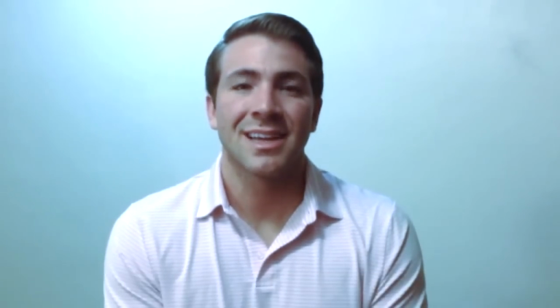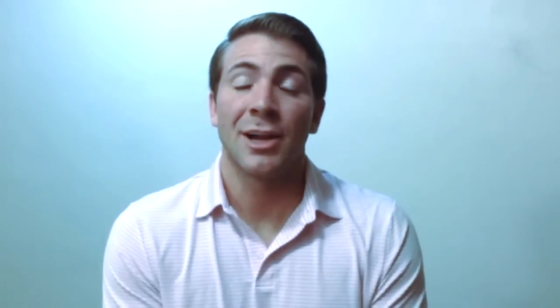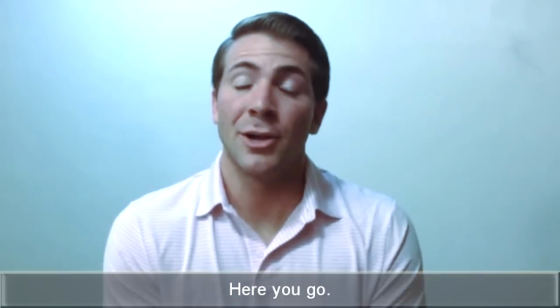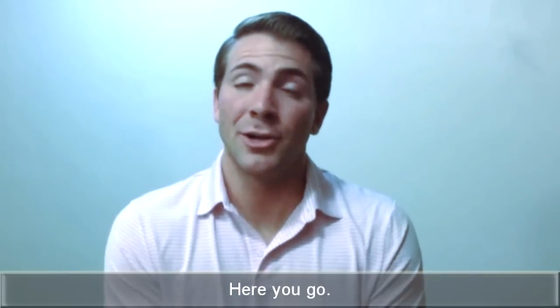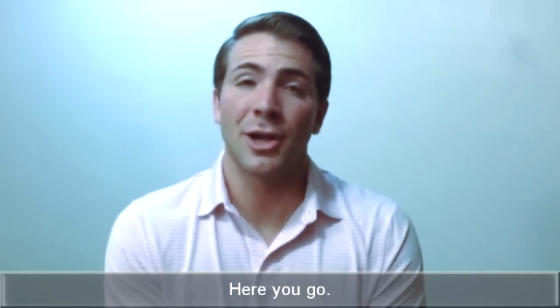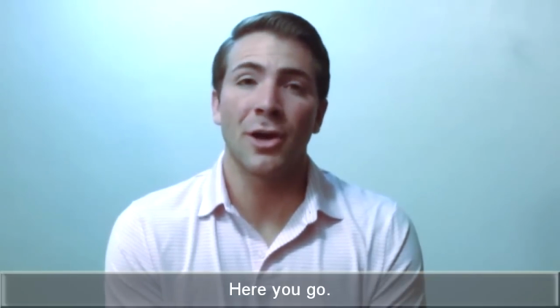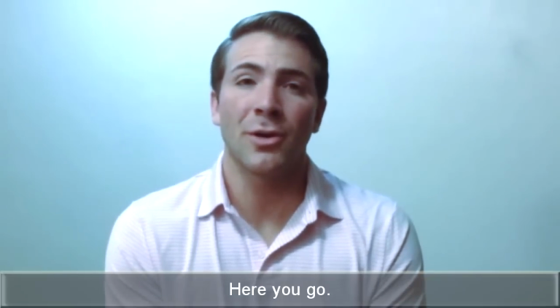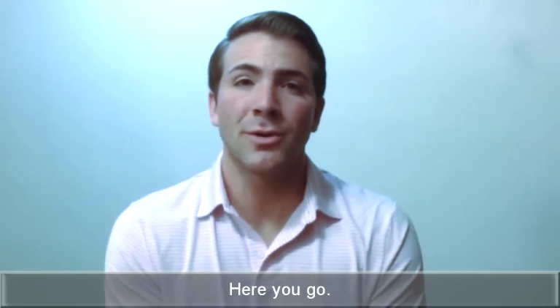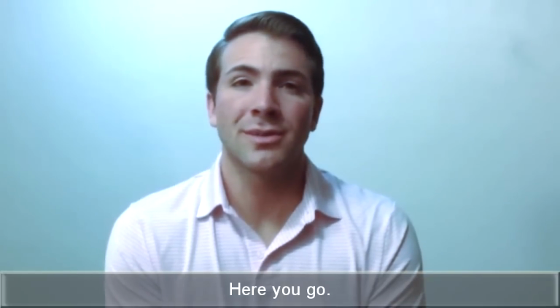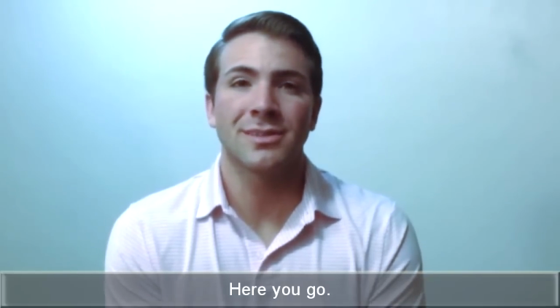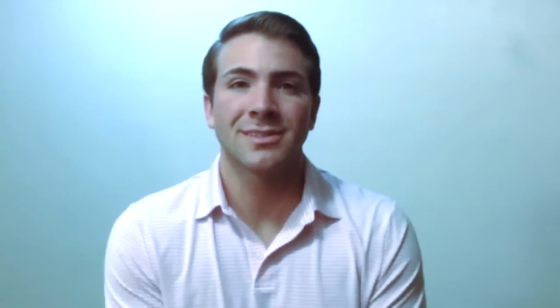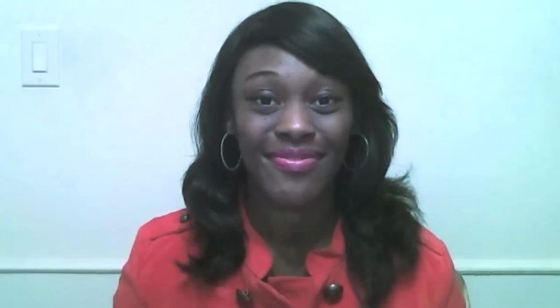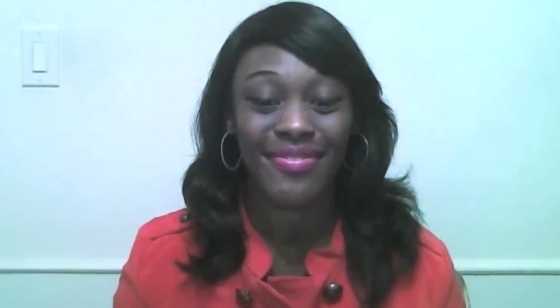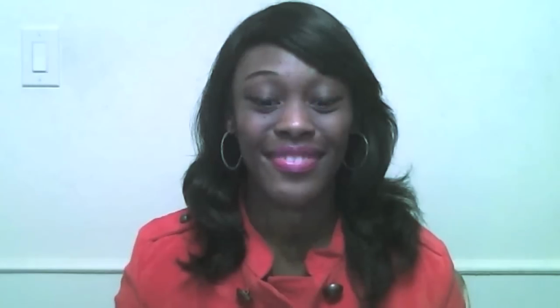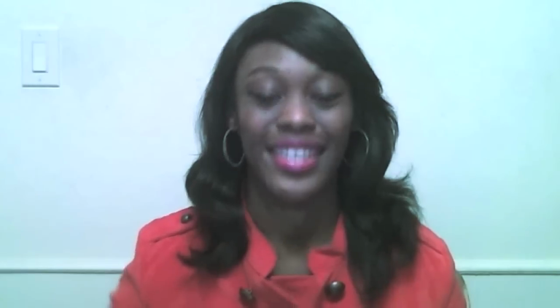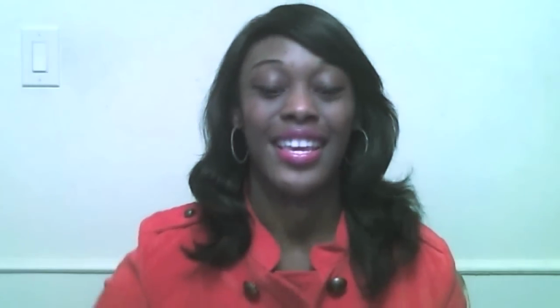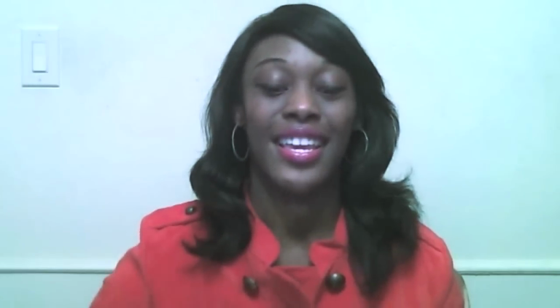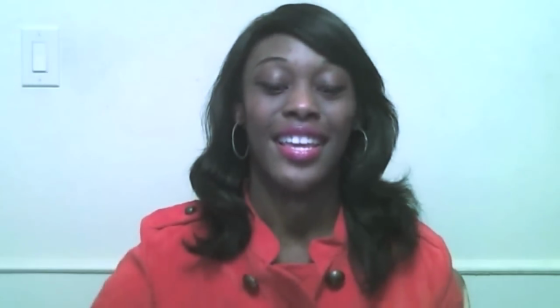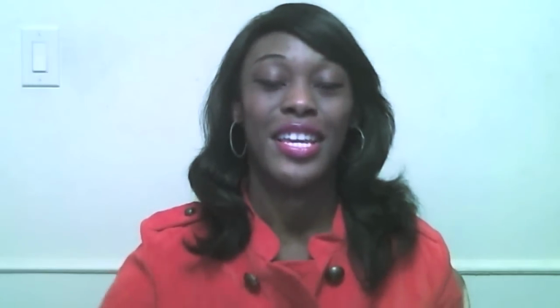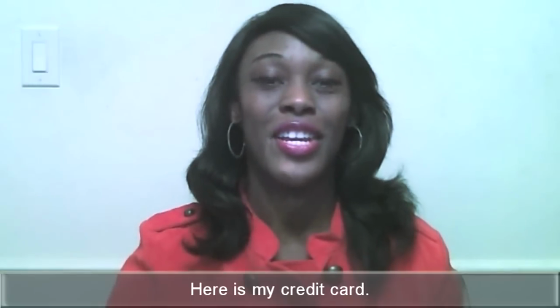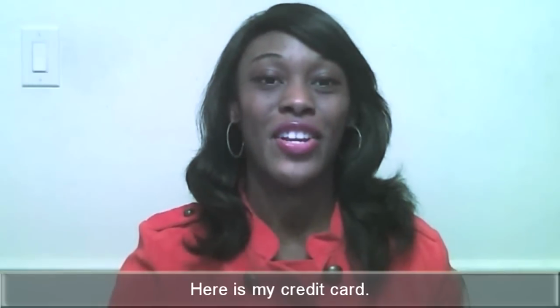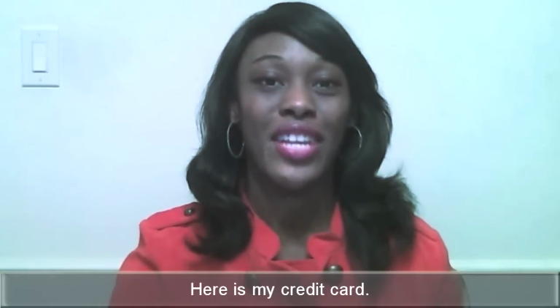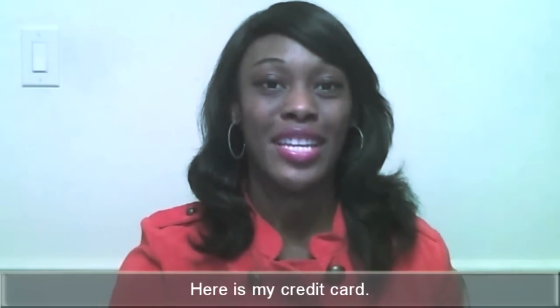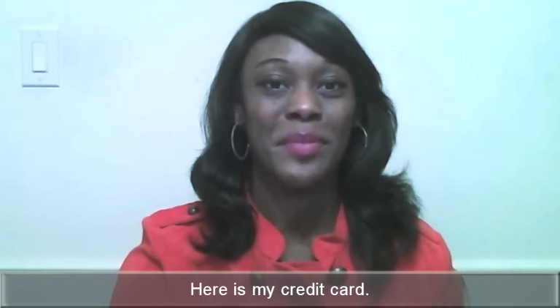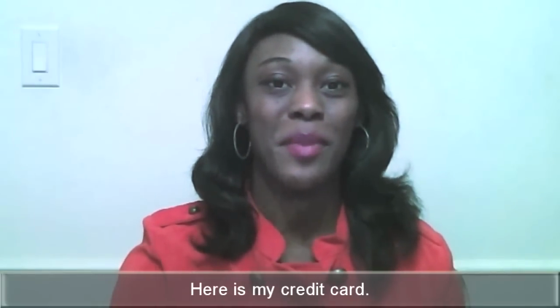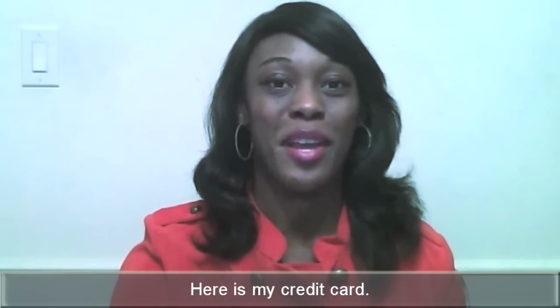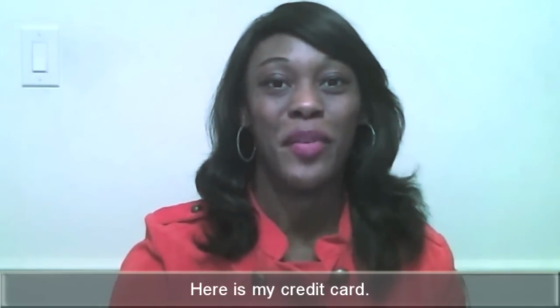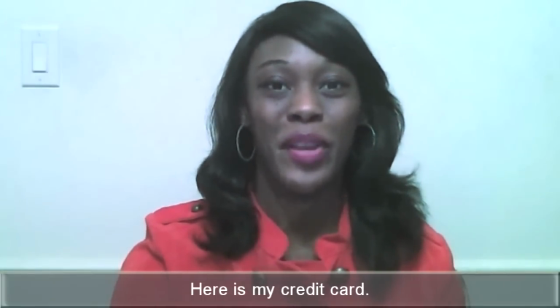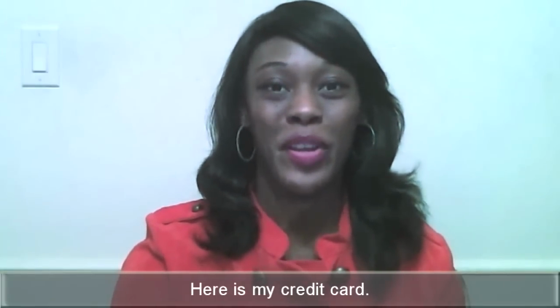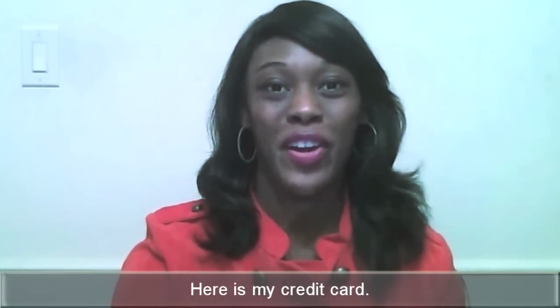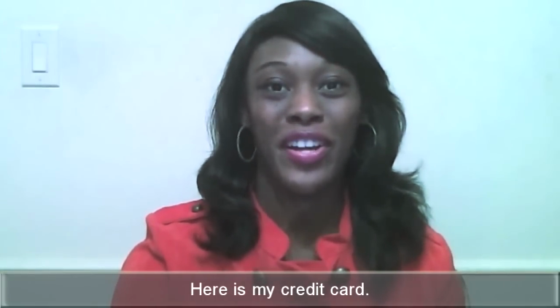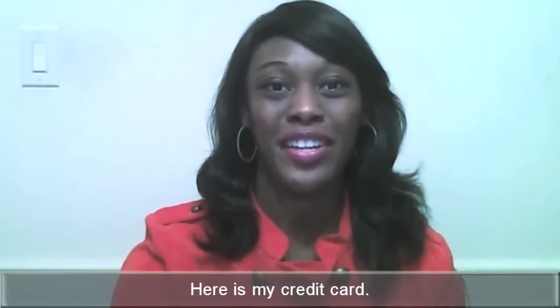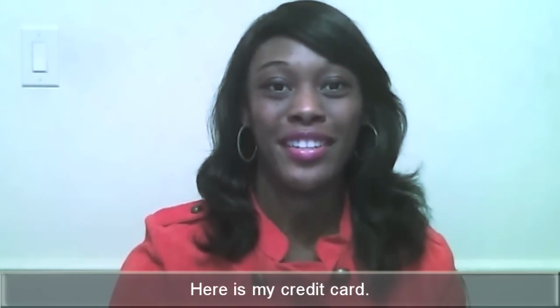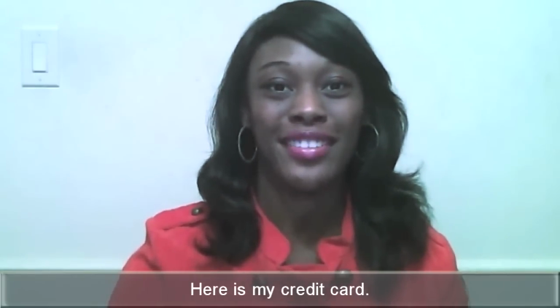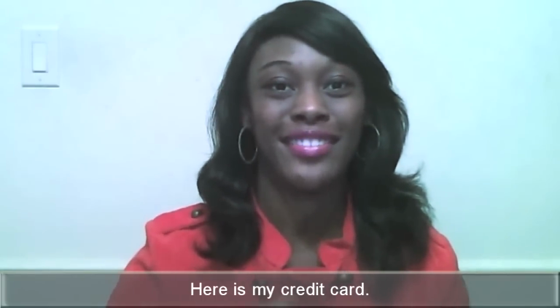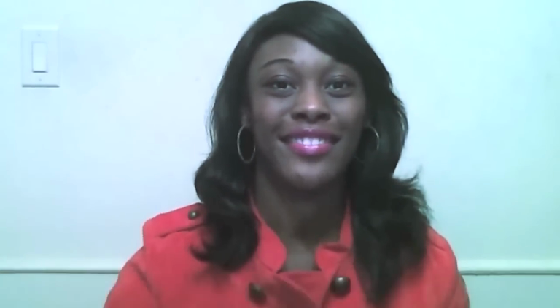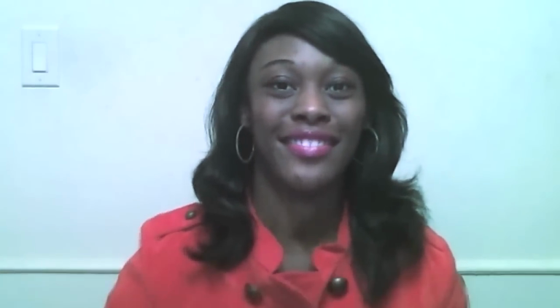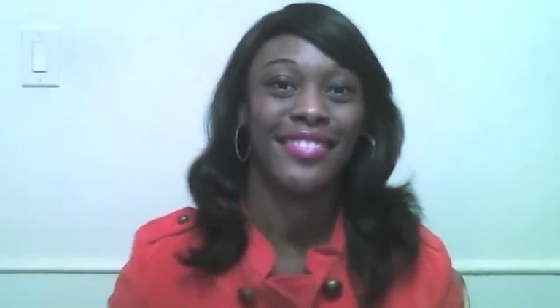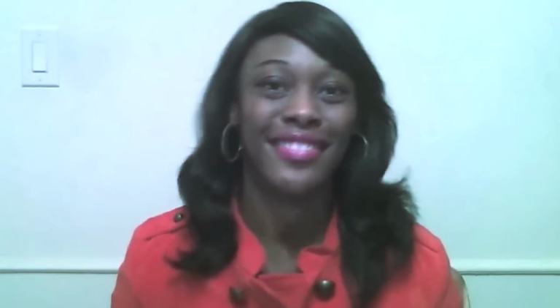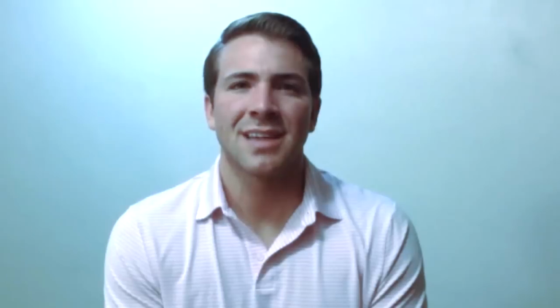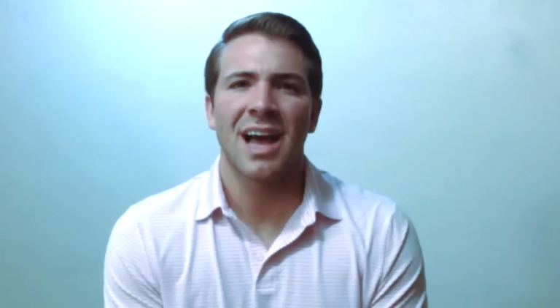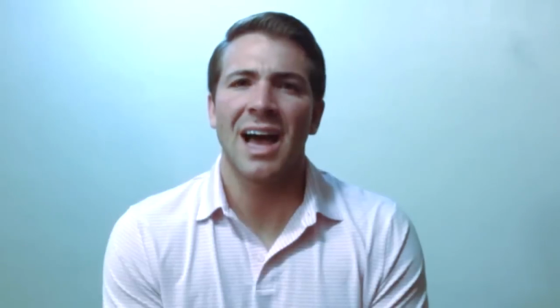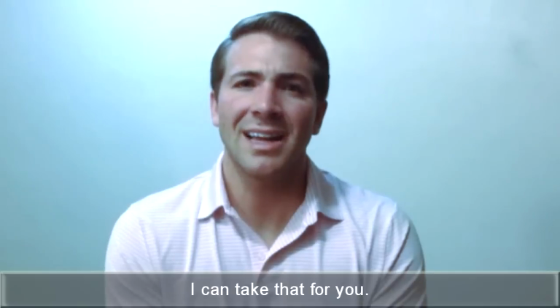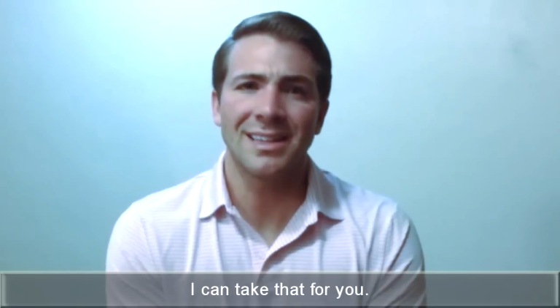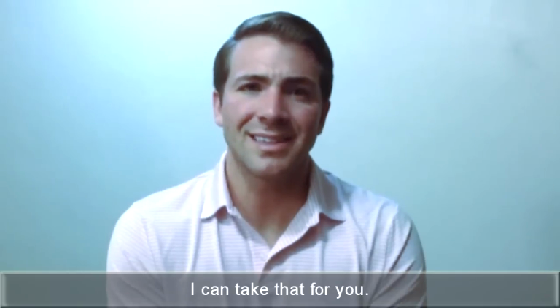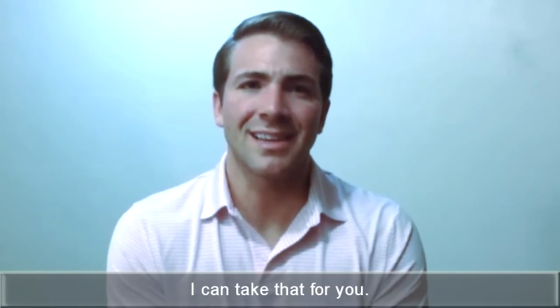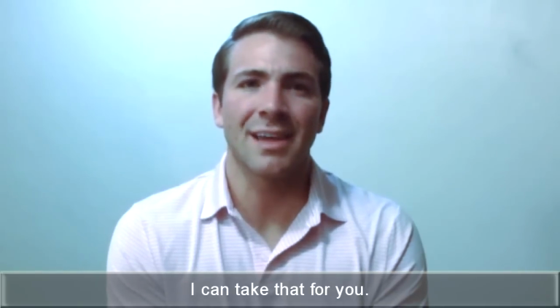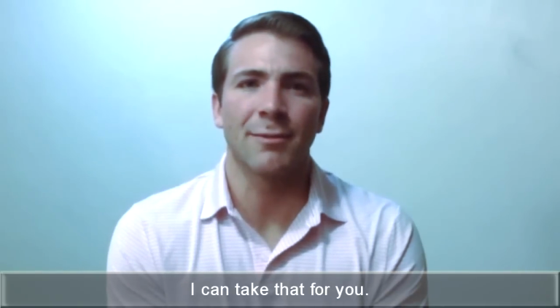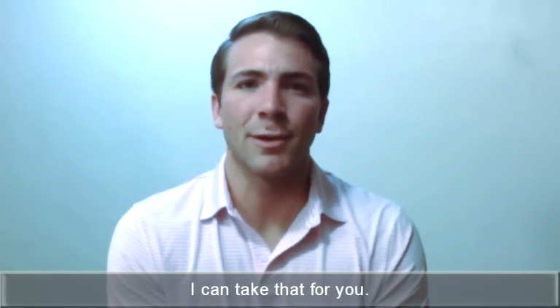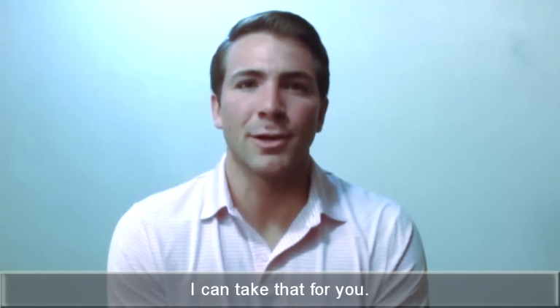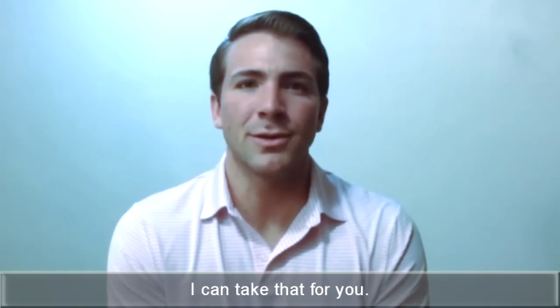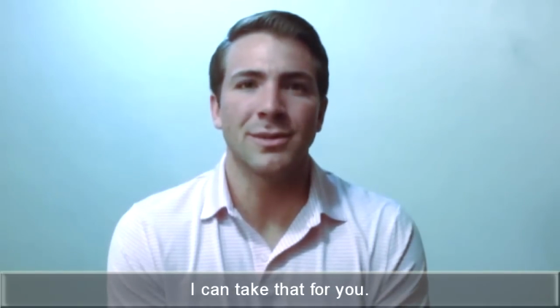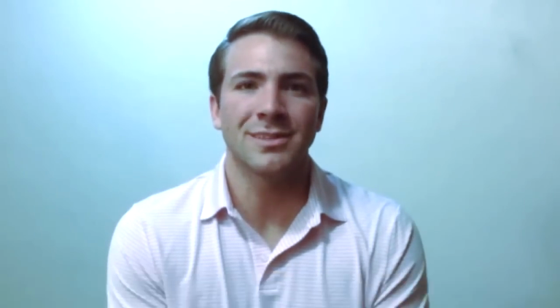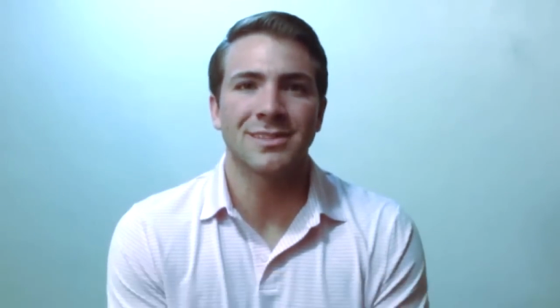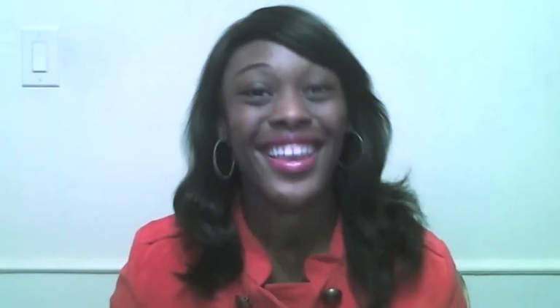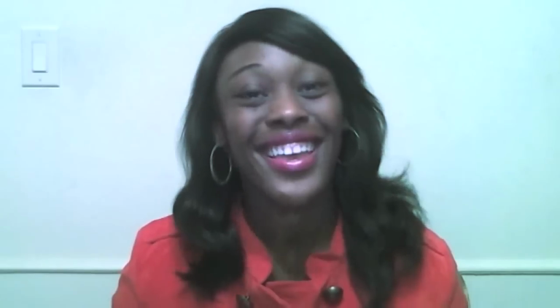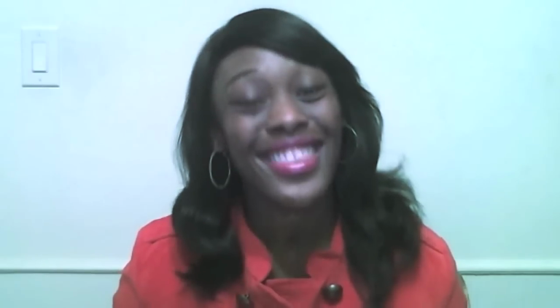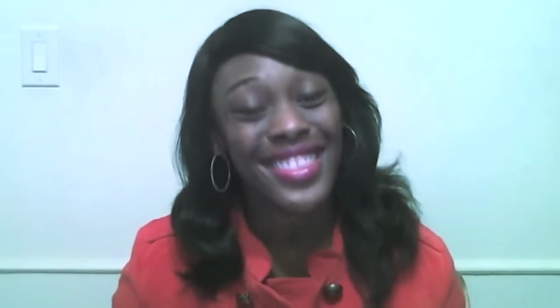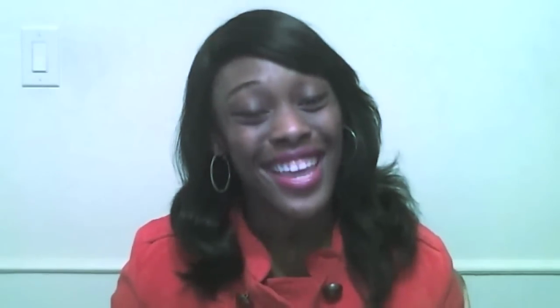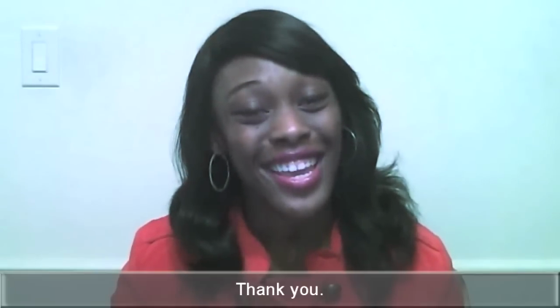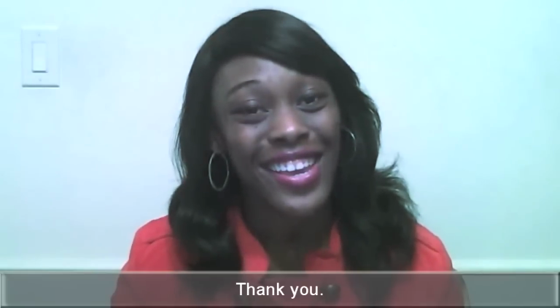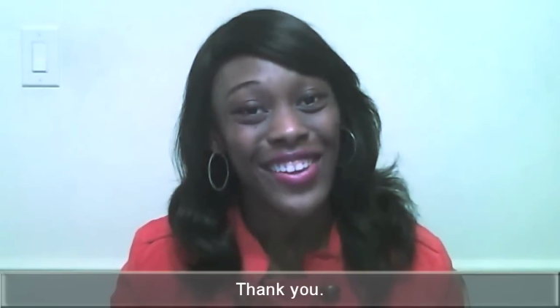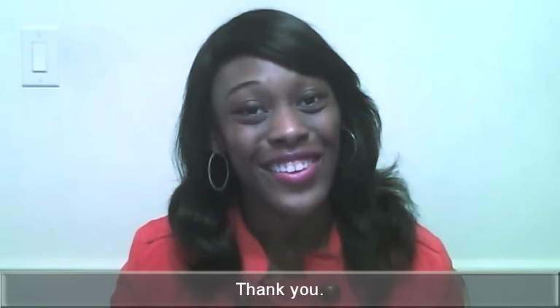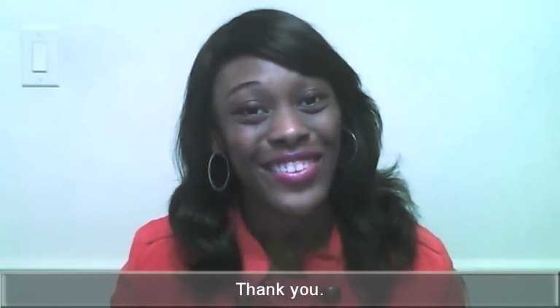Here you go. Here is my credit card. I can take that for you. Thank you.